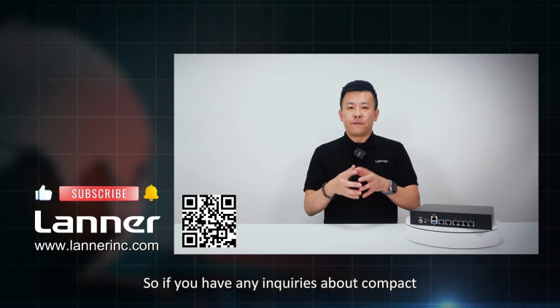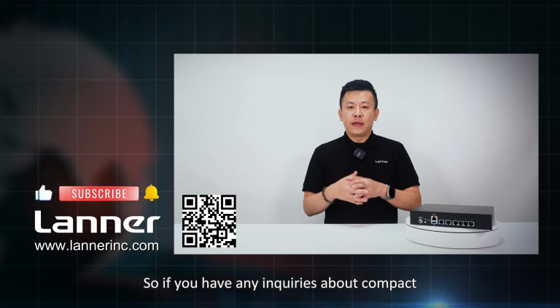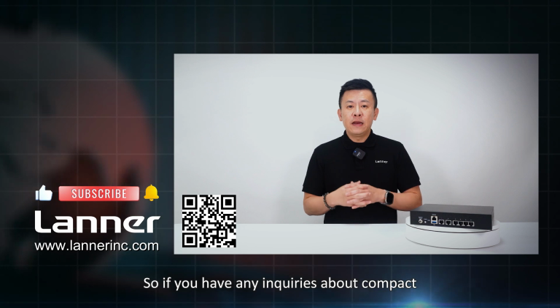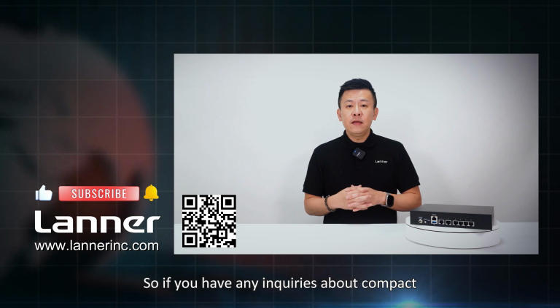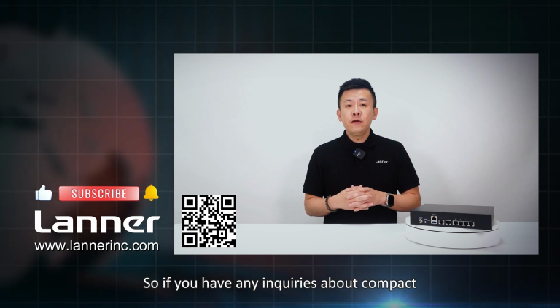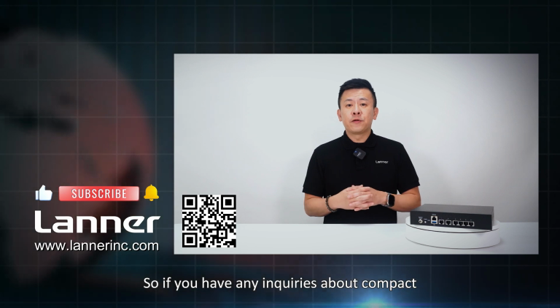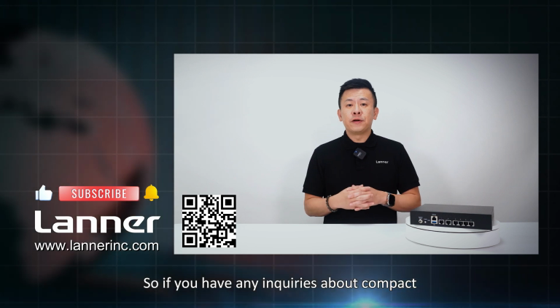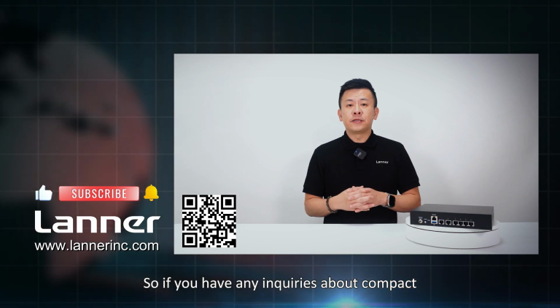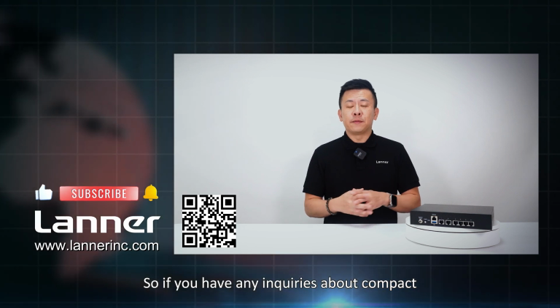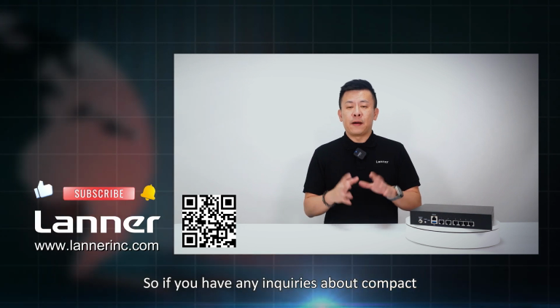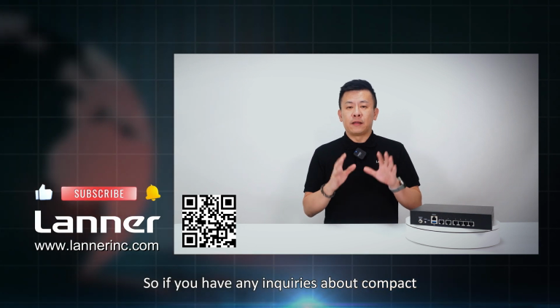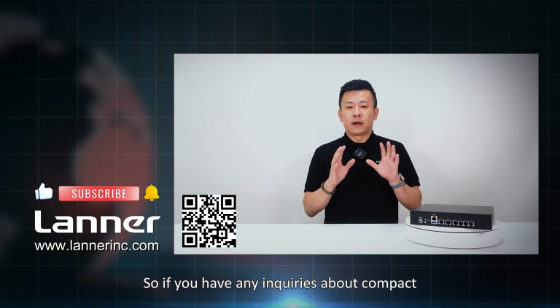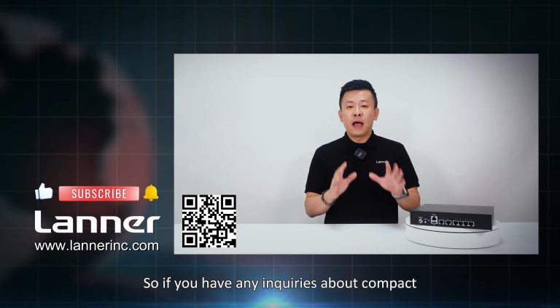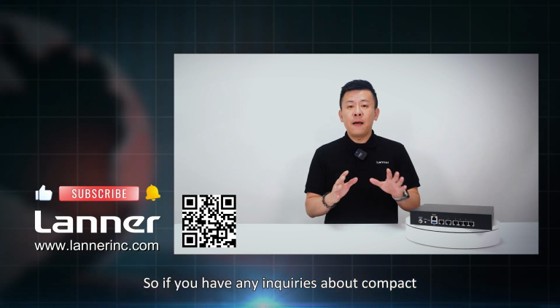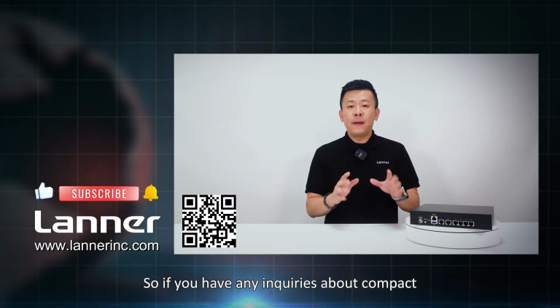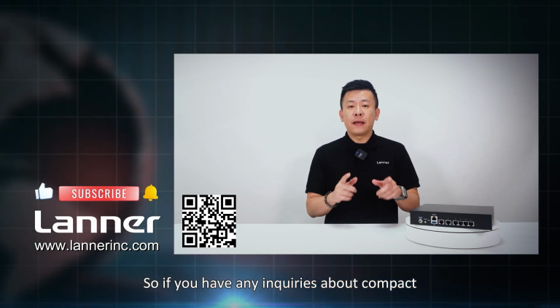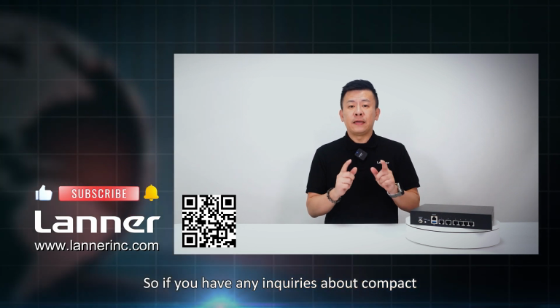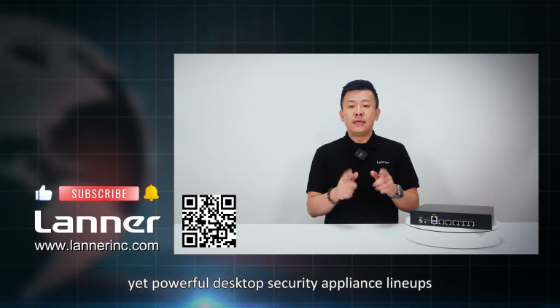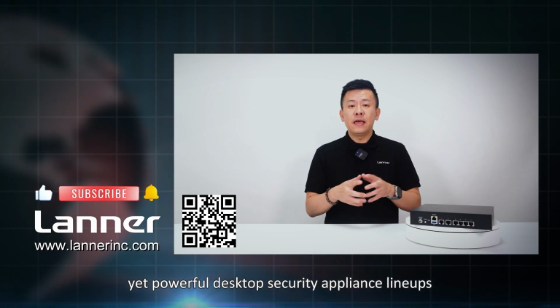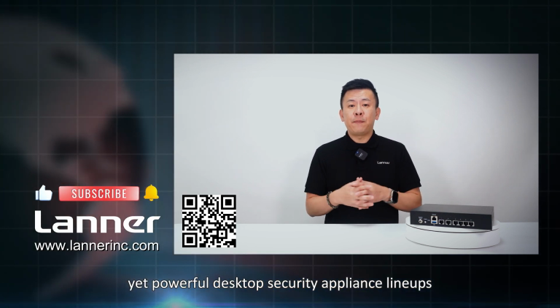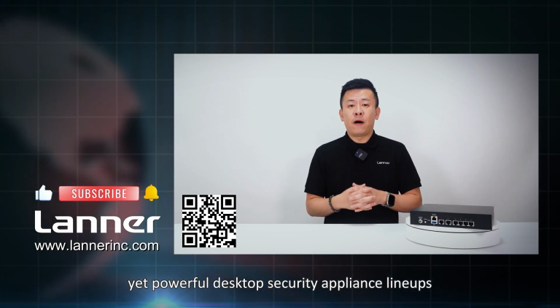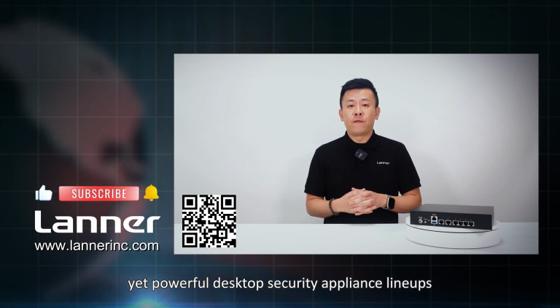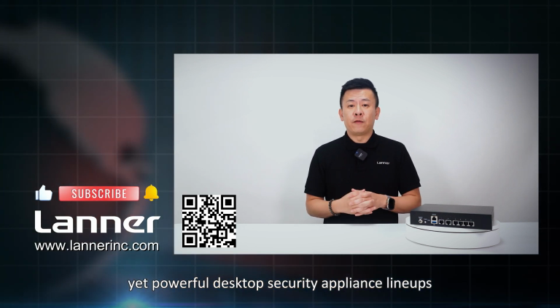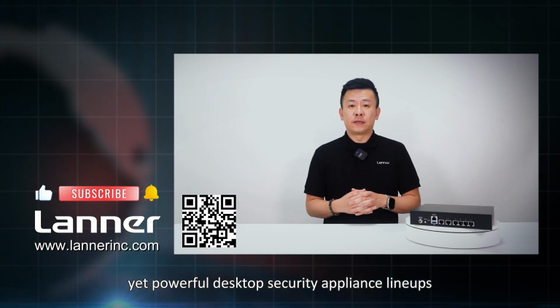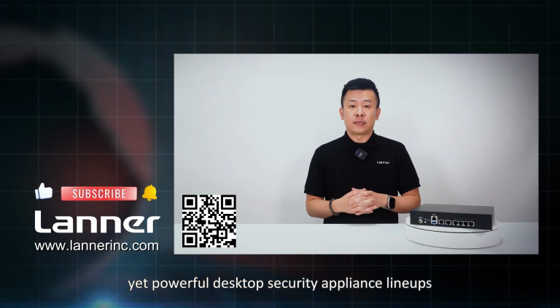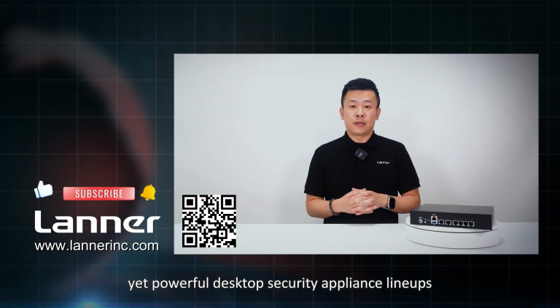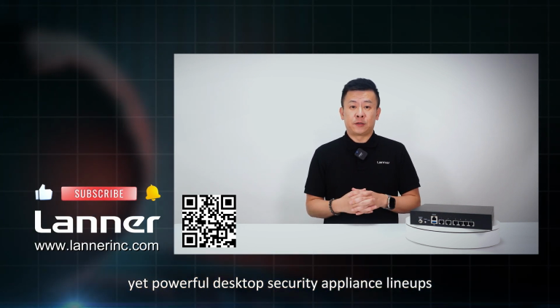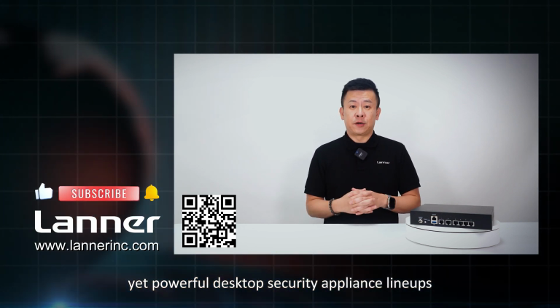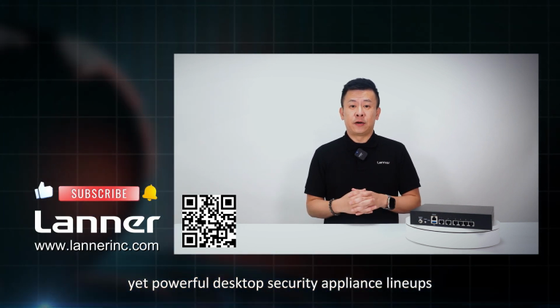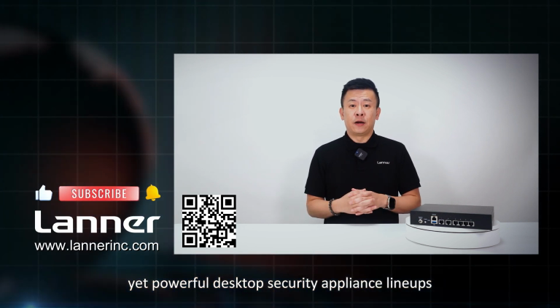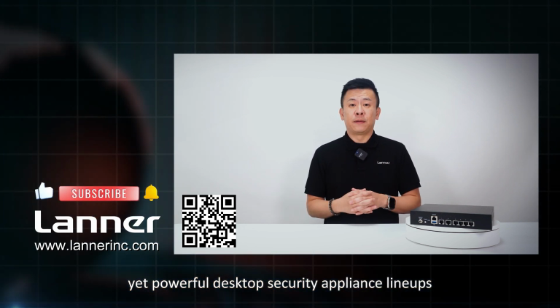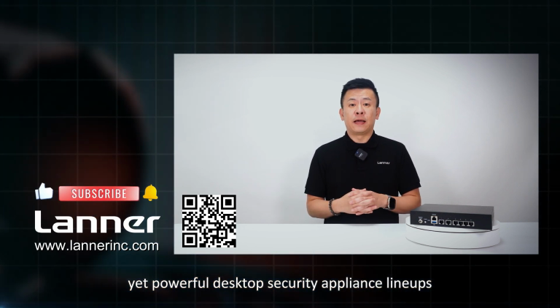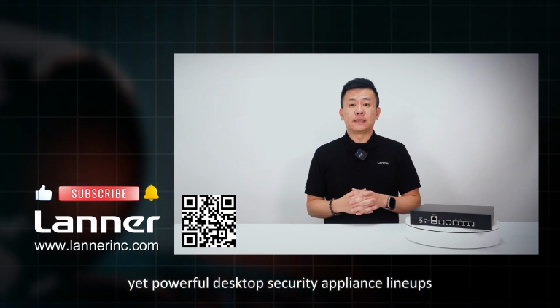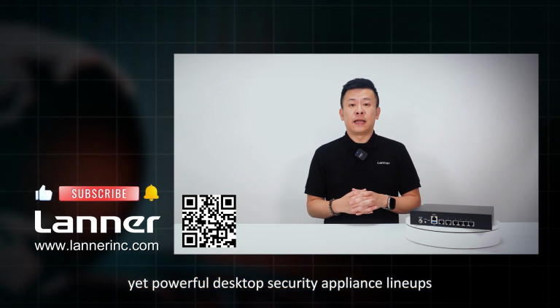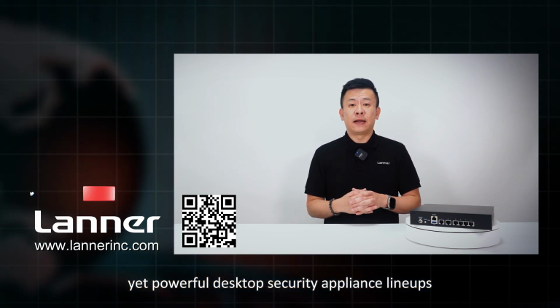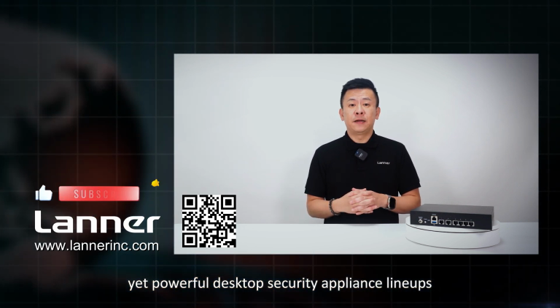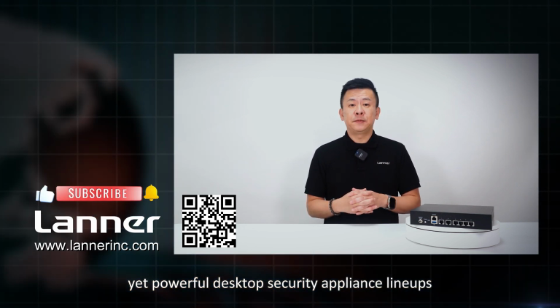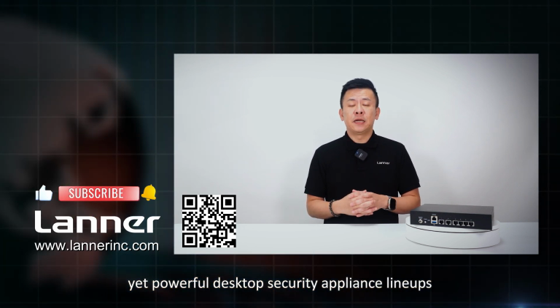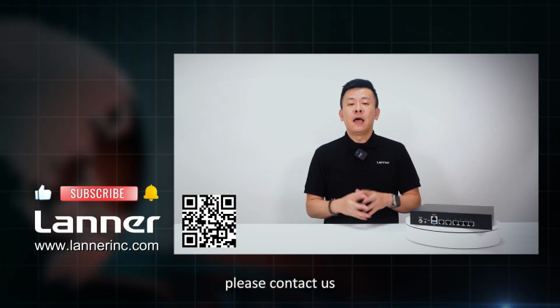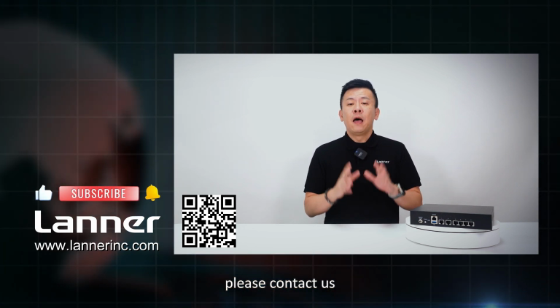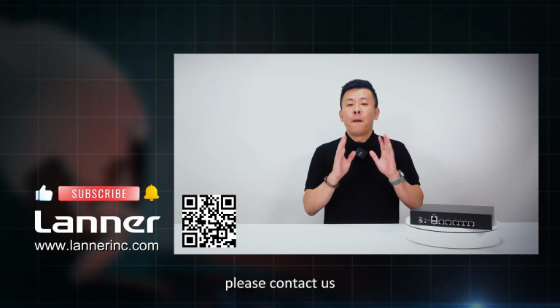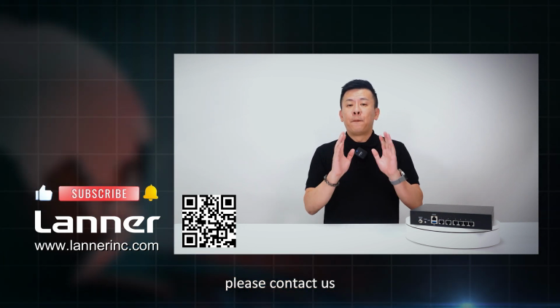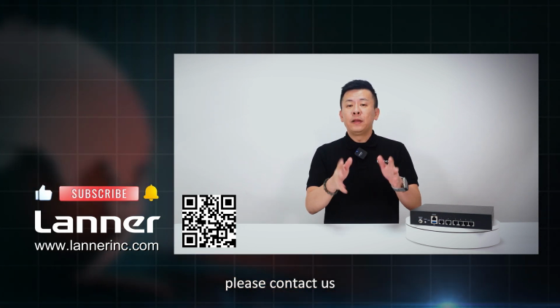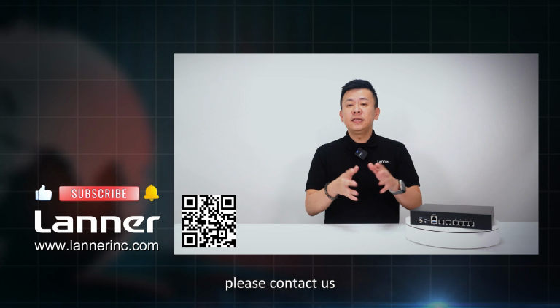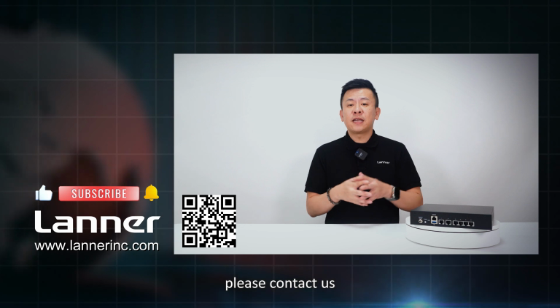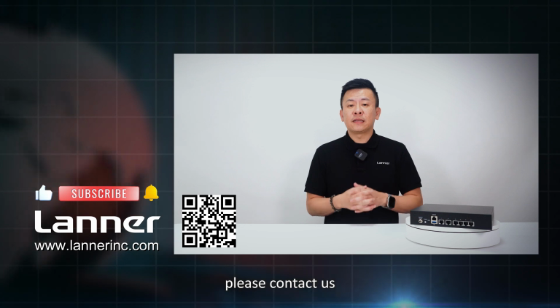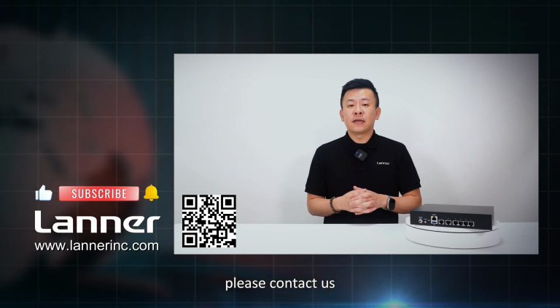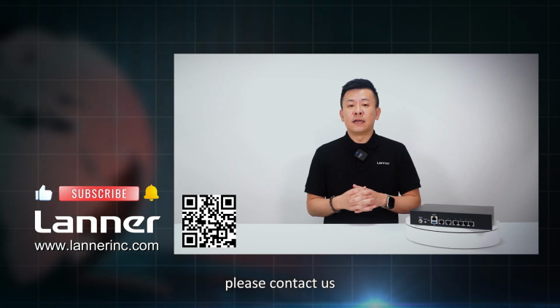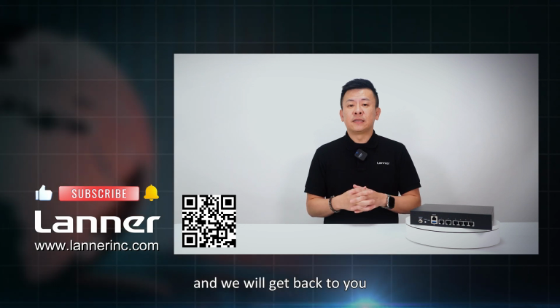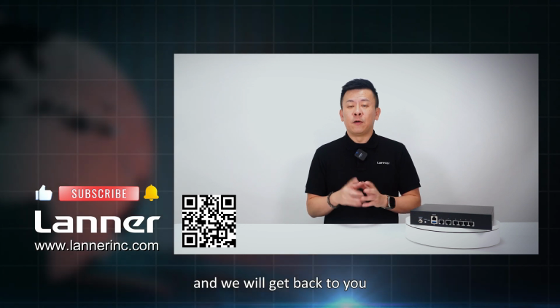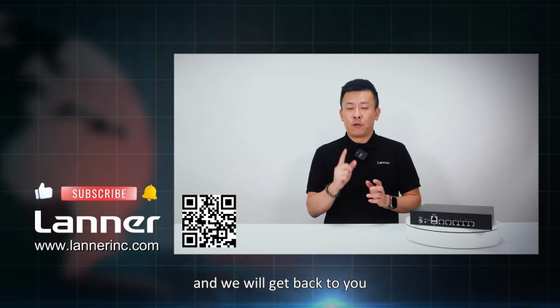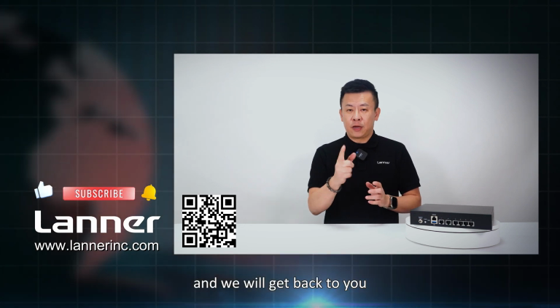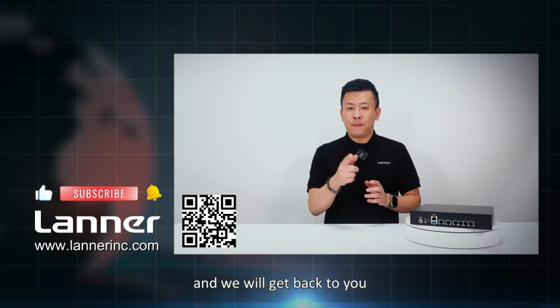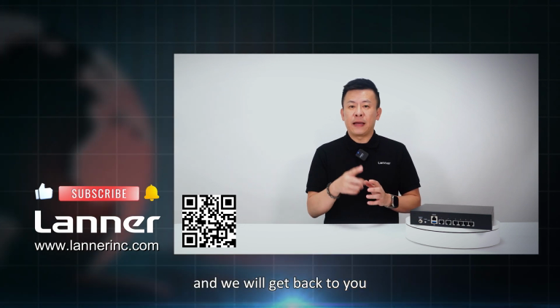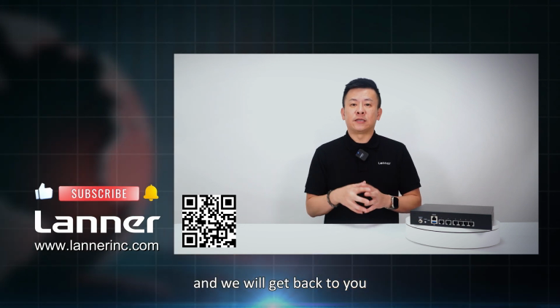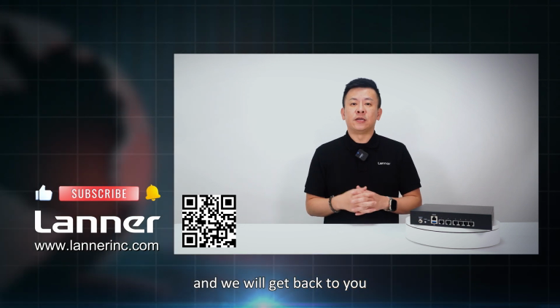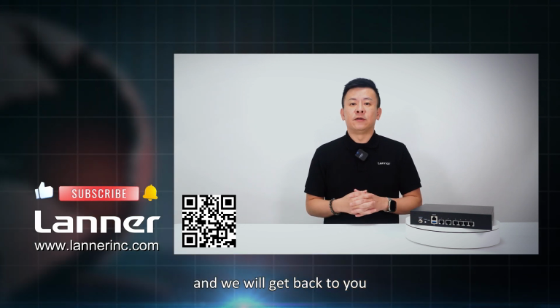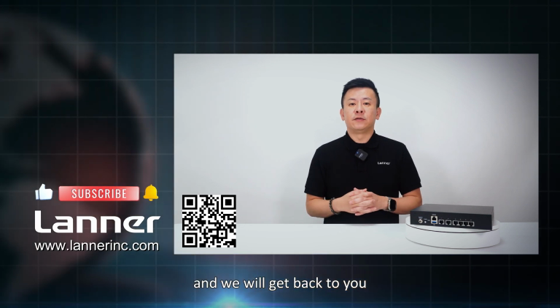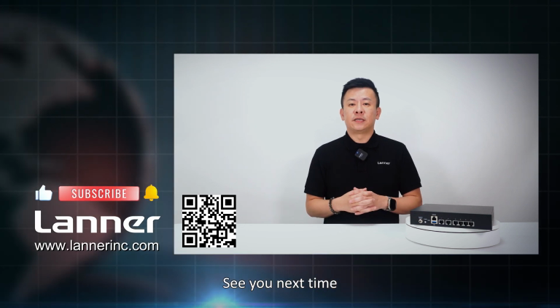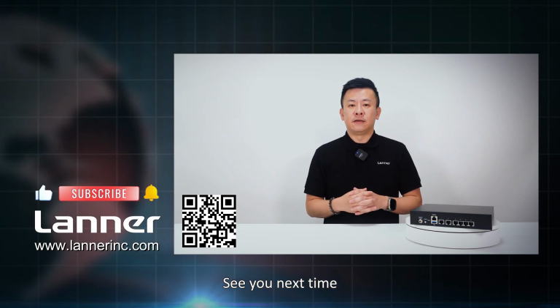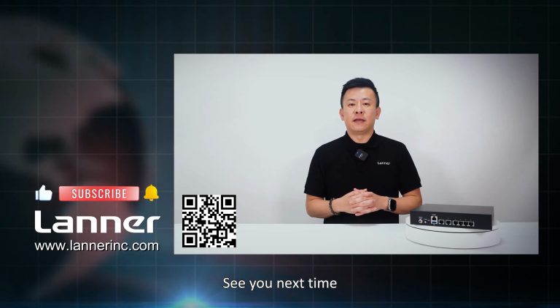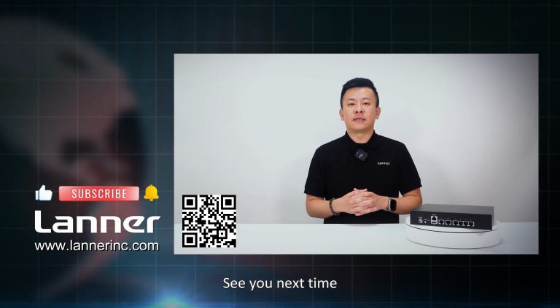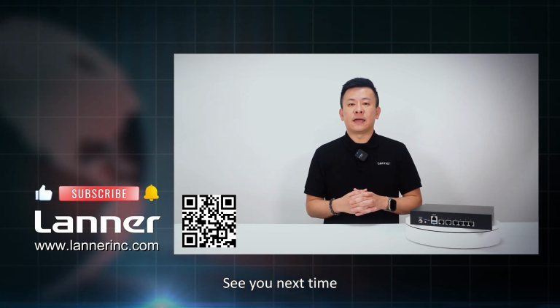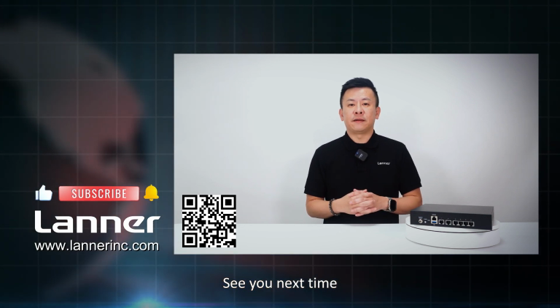If you have any inquiries about the compact yet powerful desktop security appliance lineup, please contact us and we'll get back to you. See you next time.